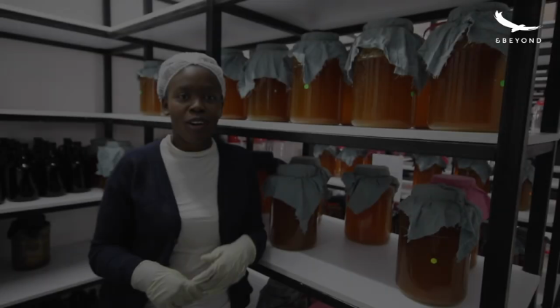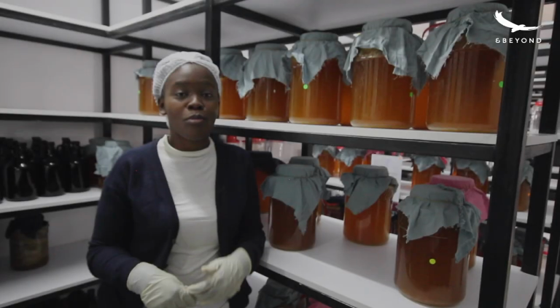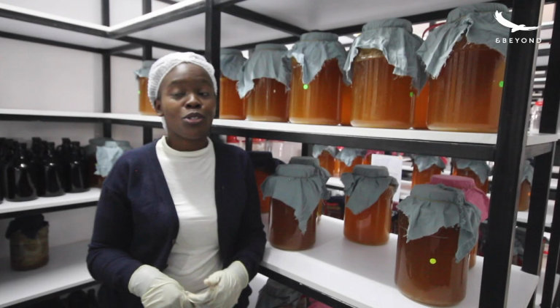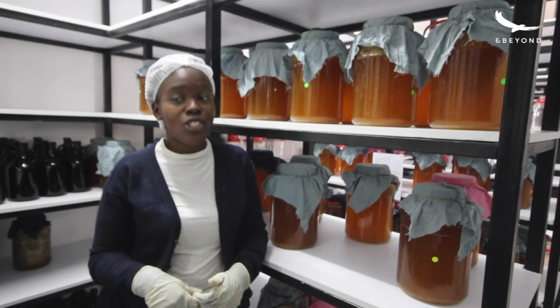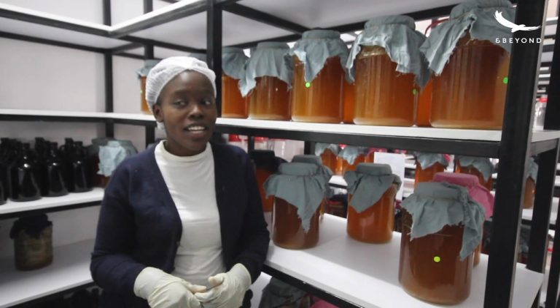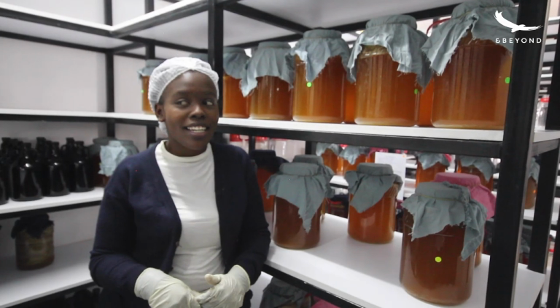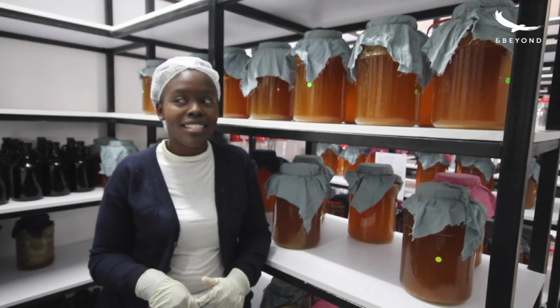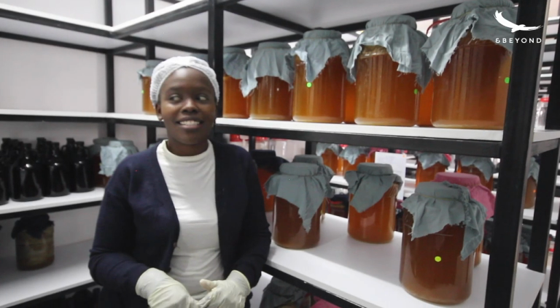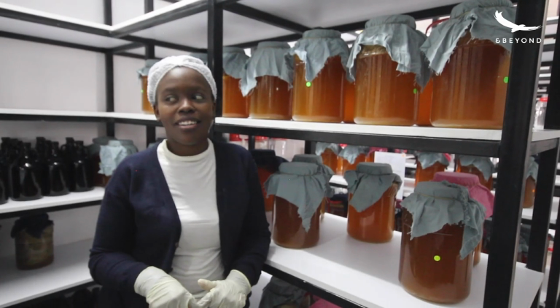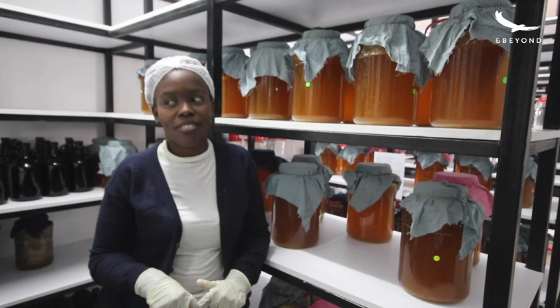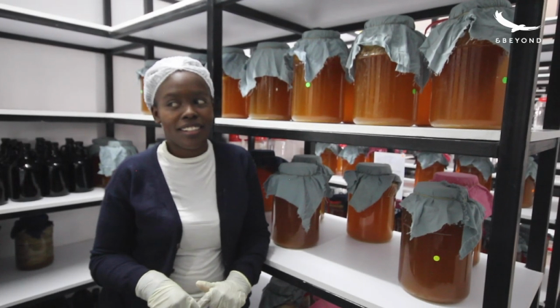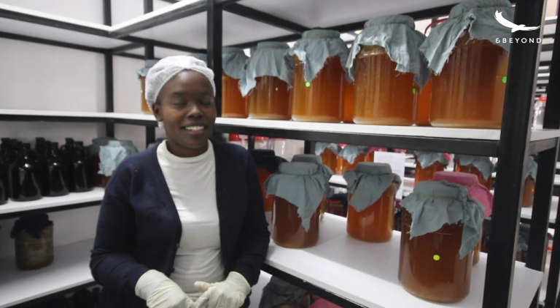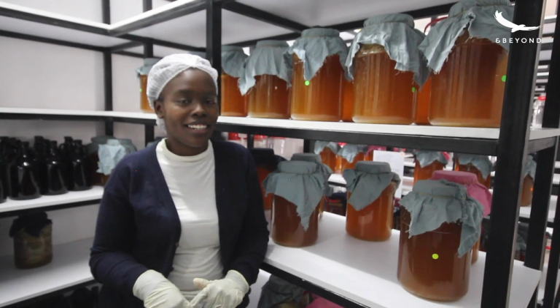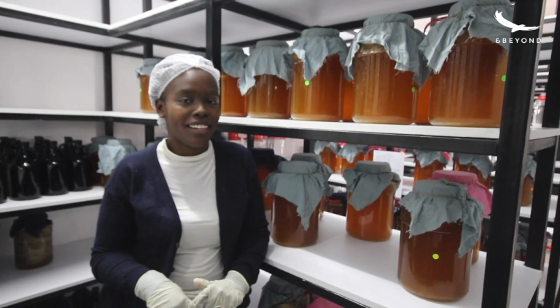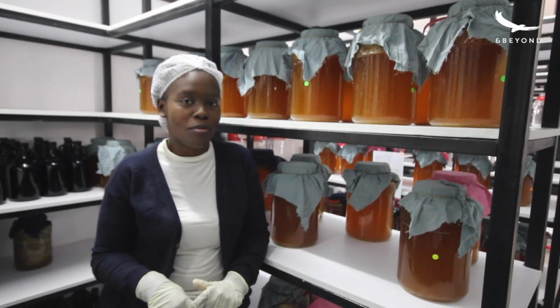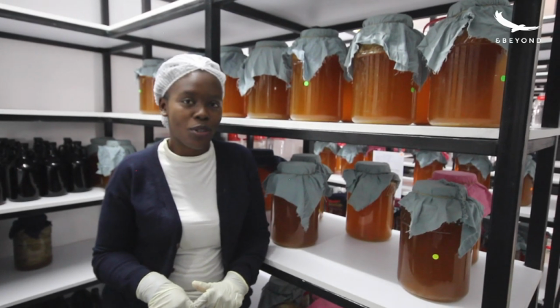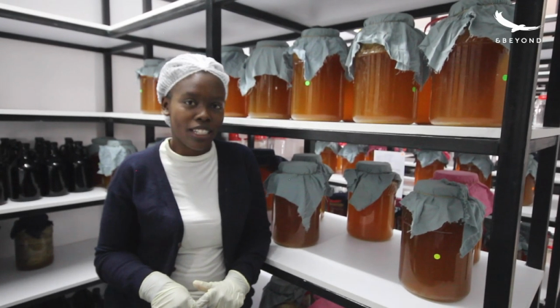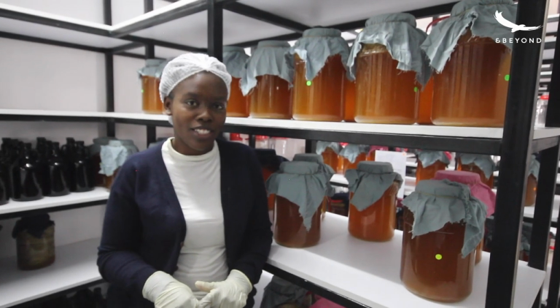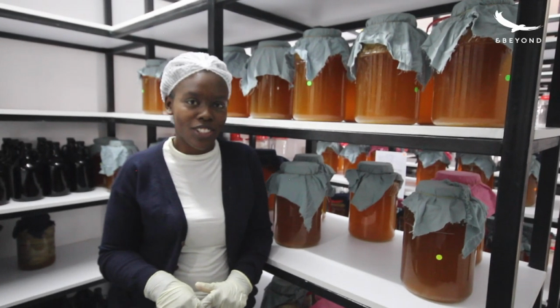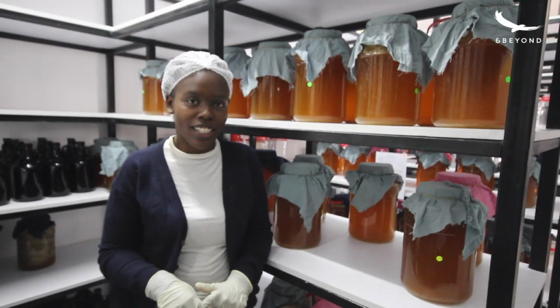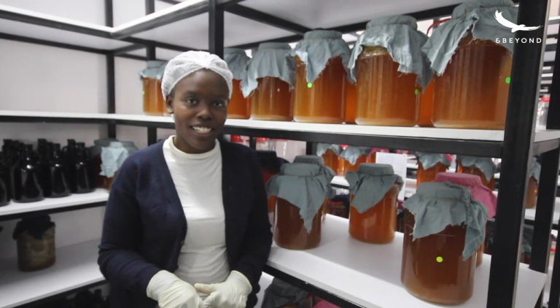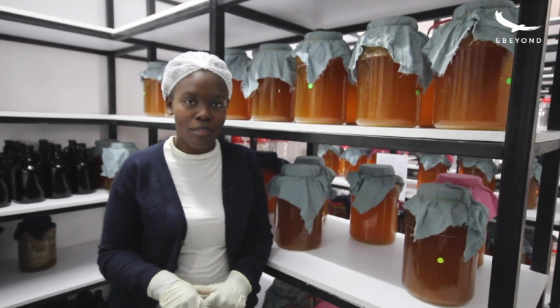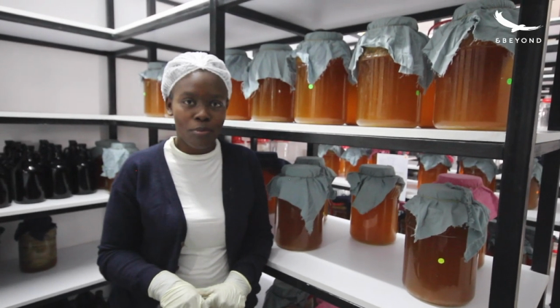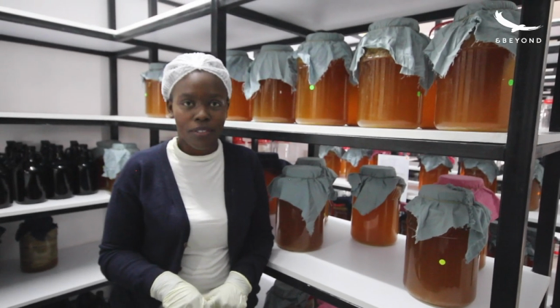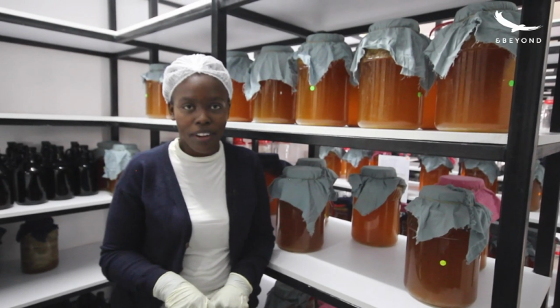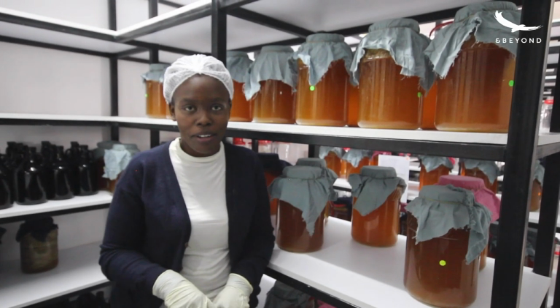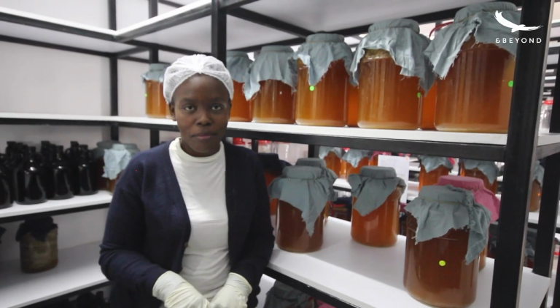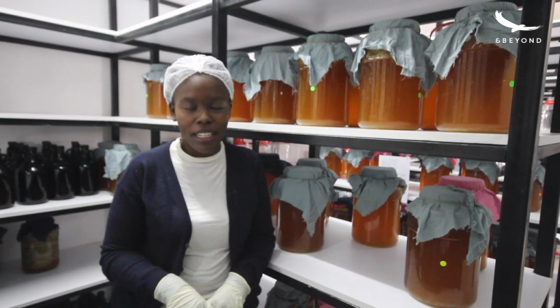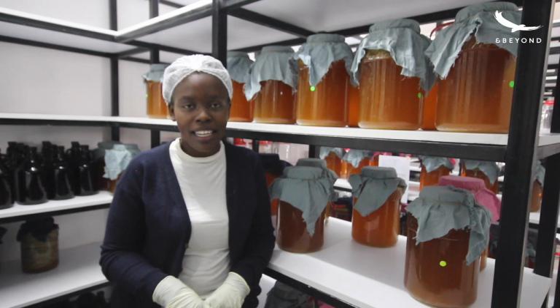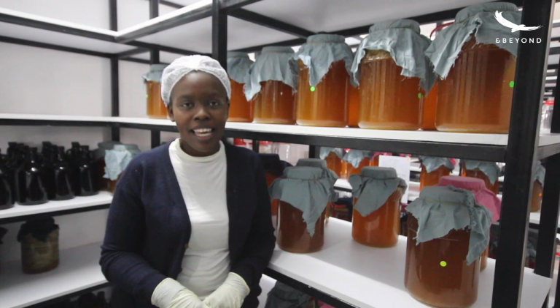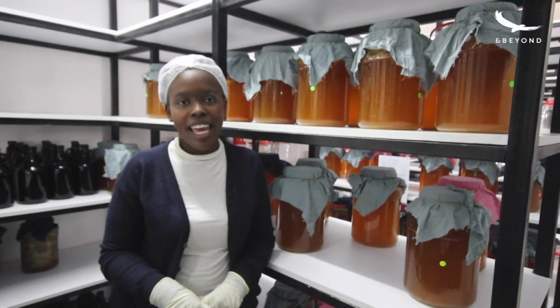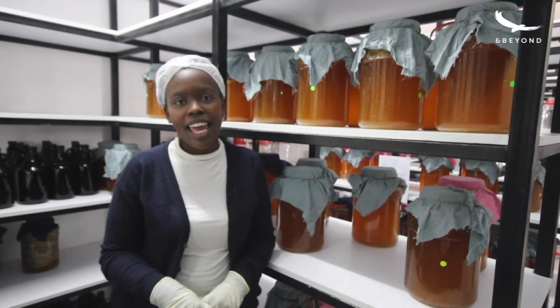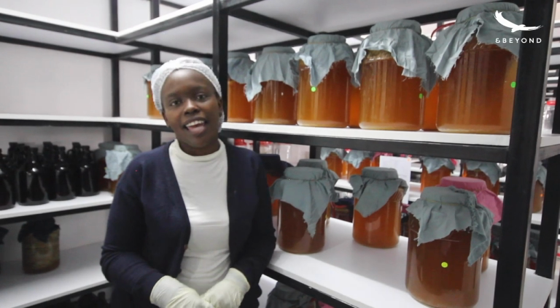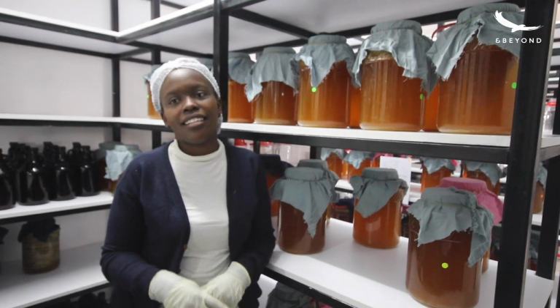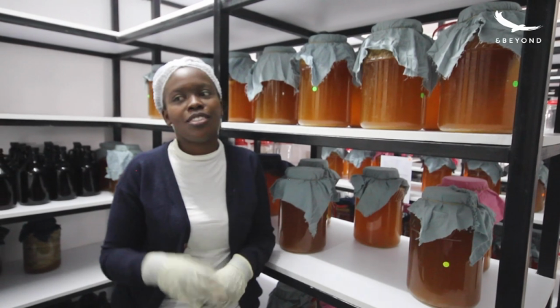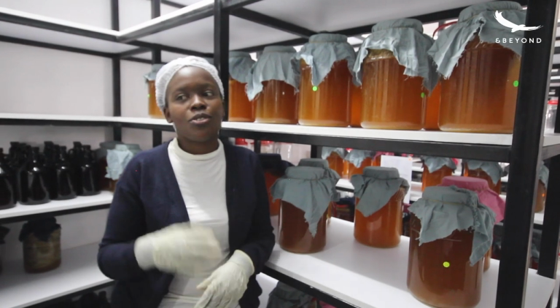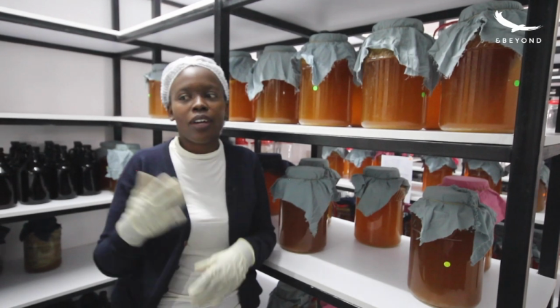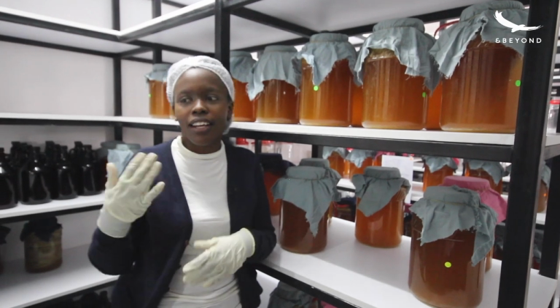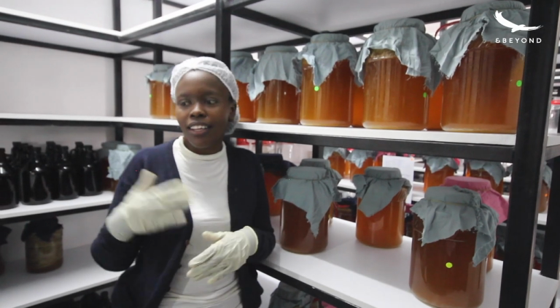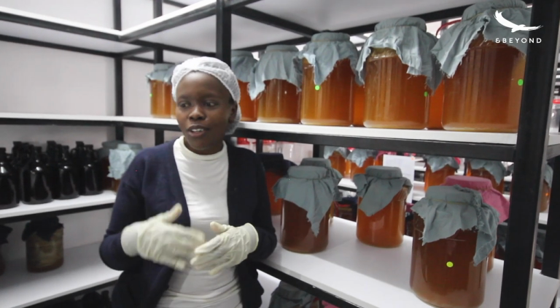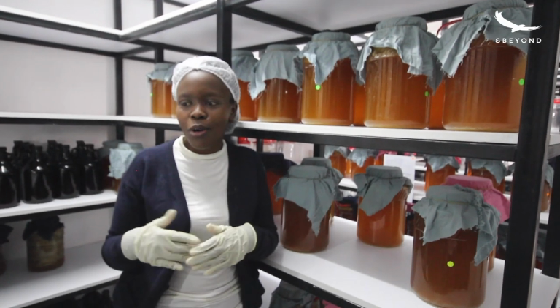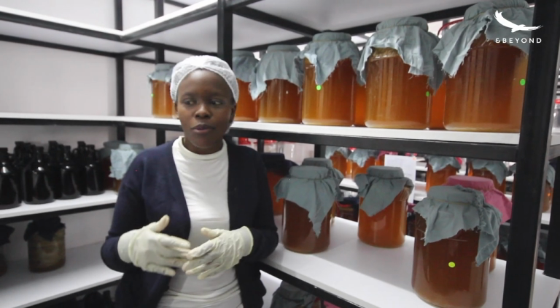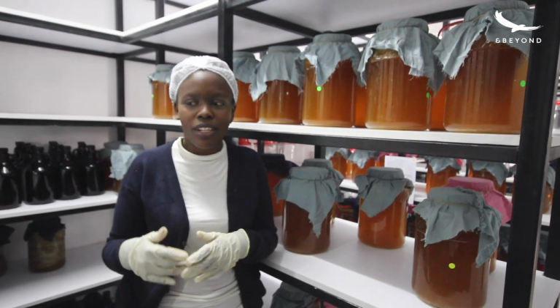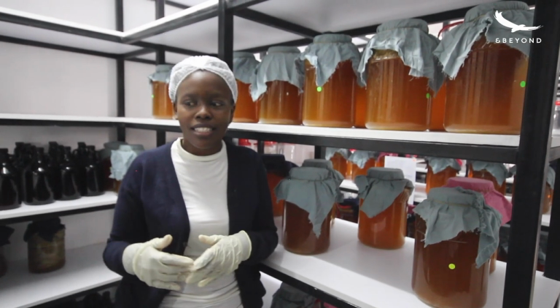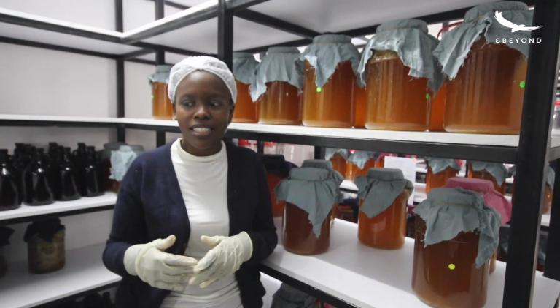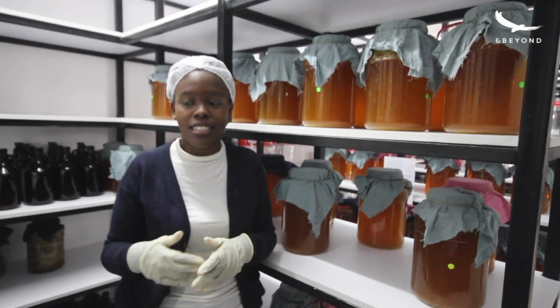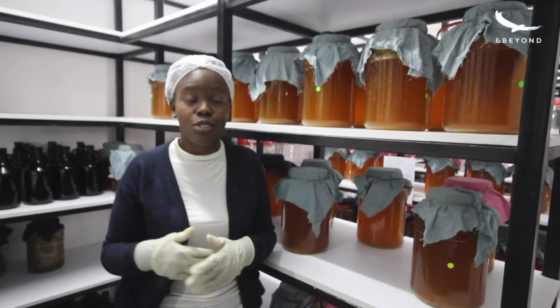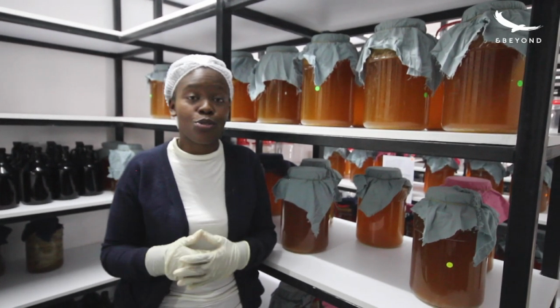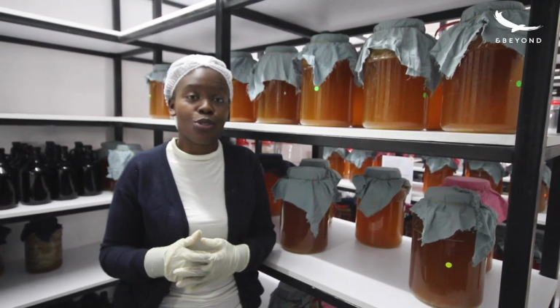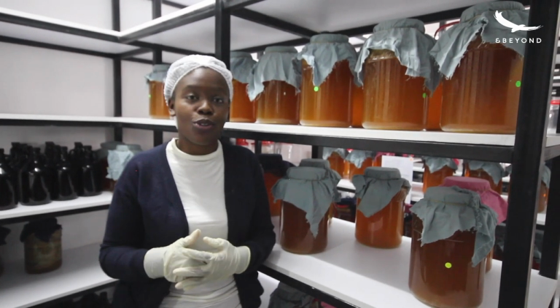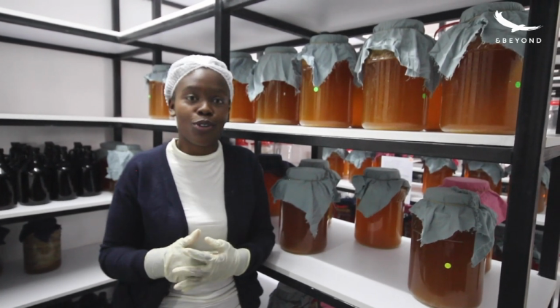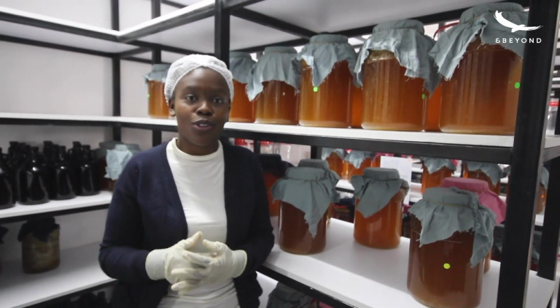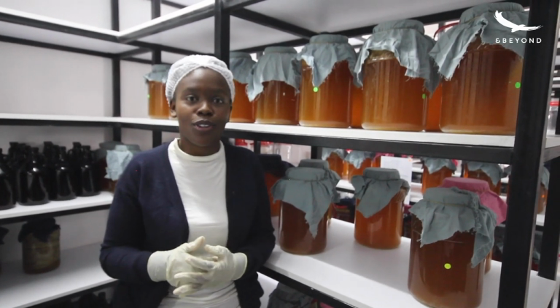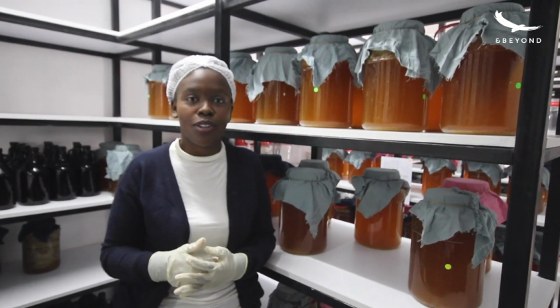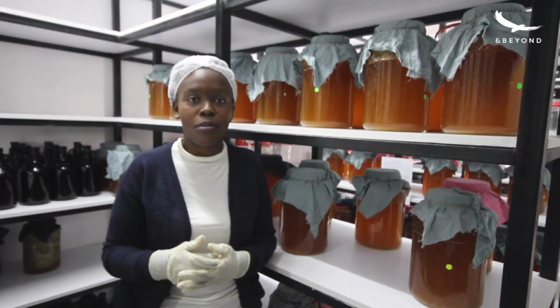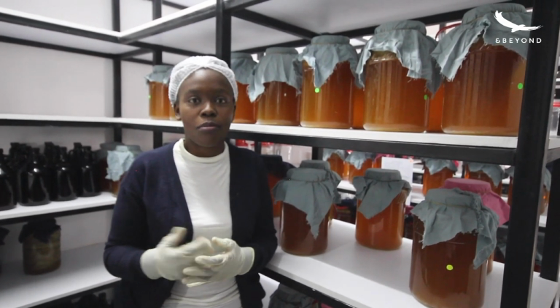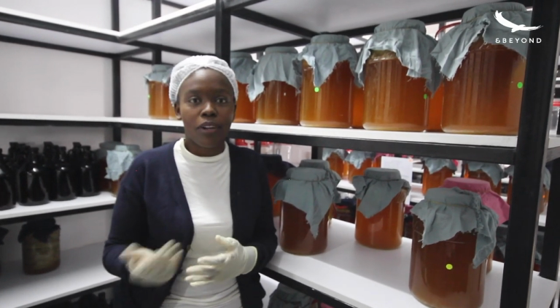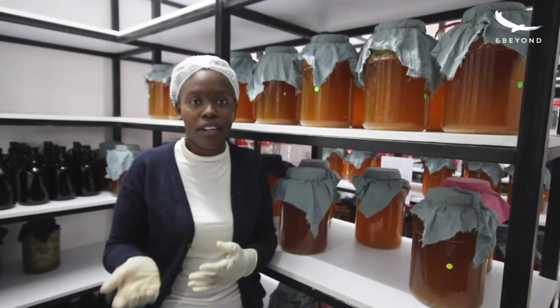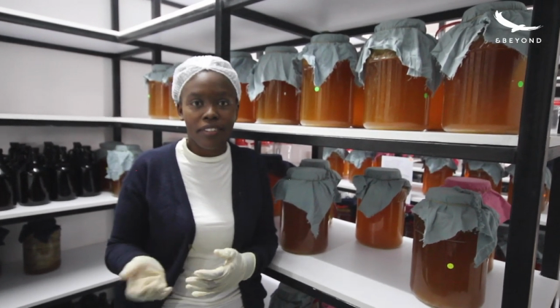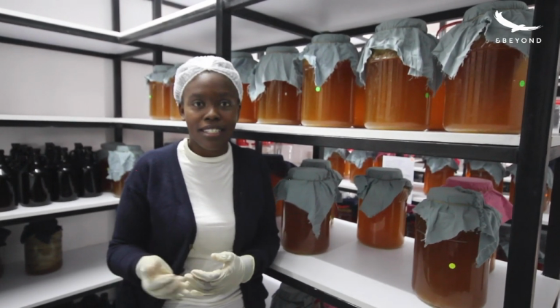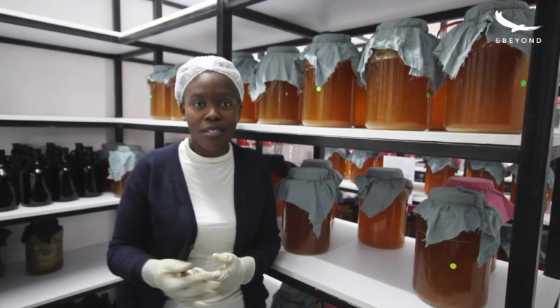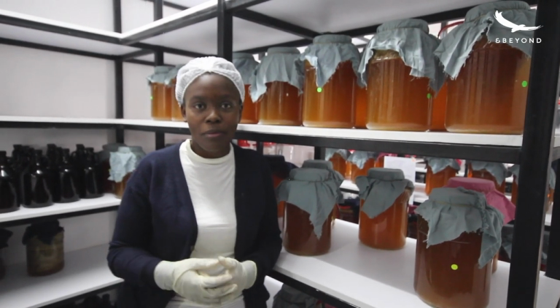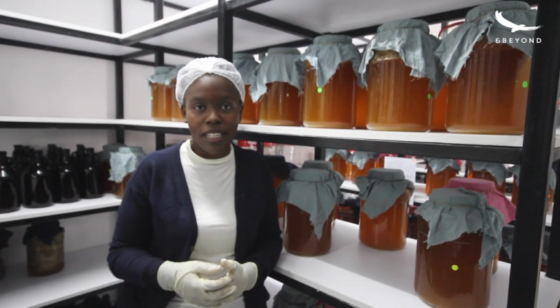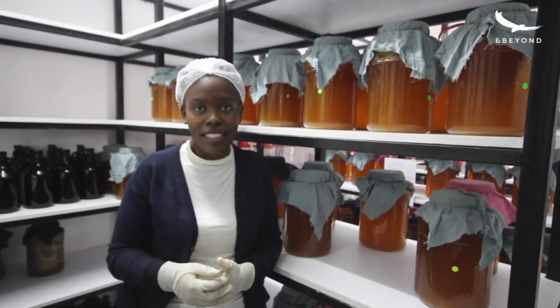Kombucha is definitely a morning drink, preferably. And you can incorporate it into your breakfast meal.